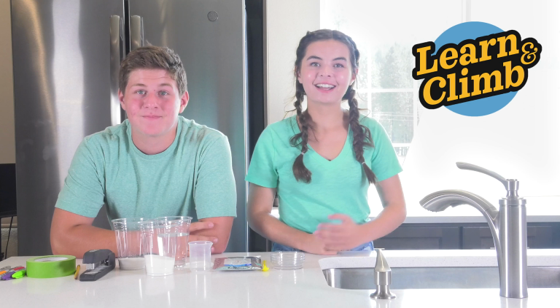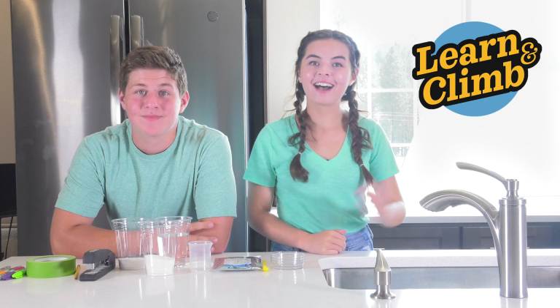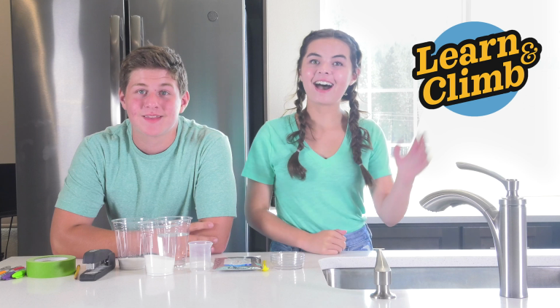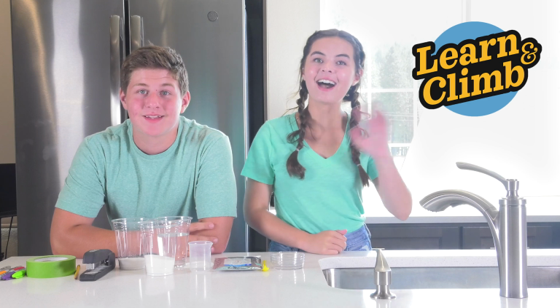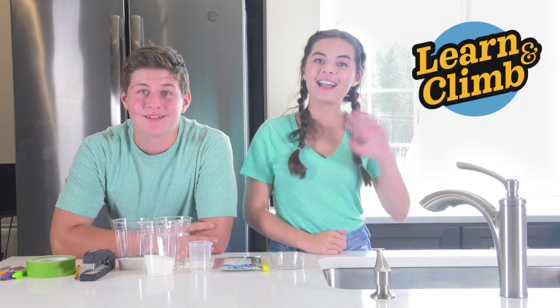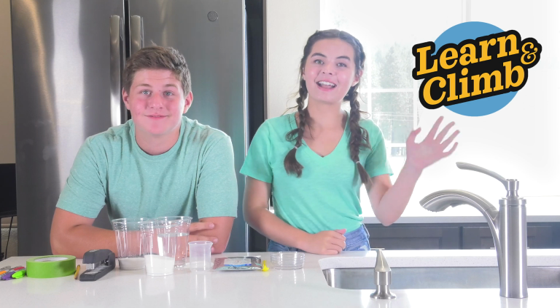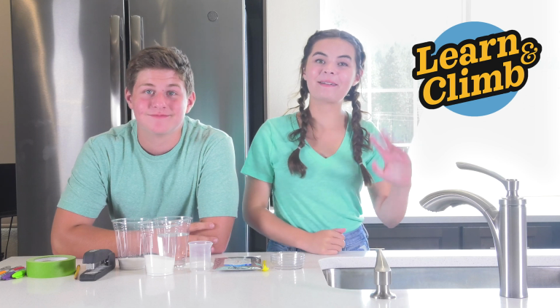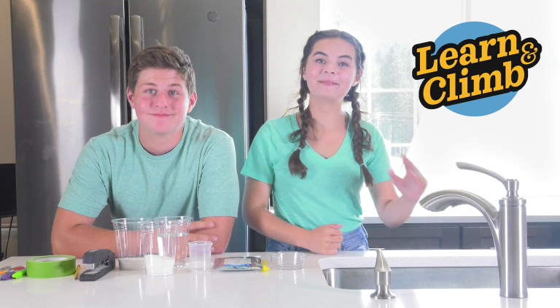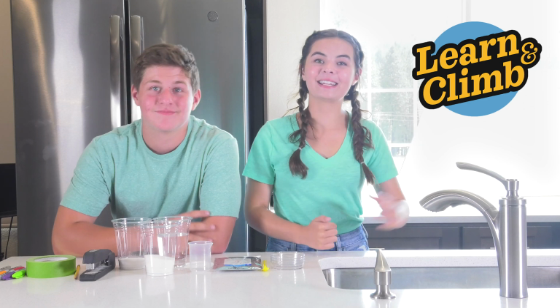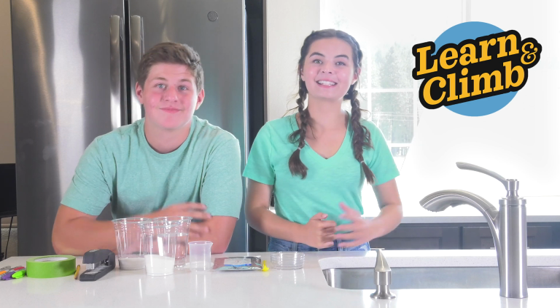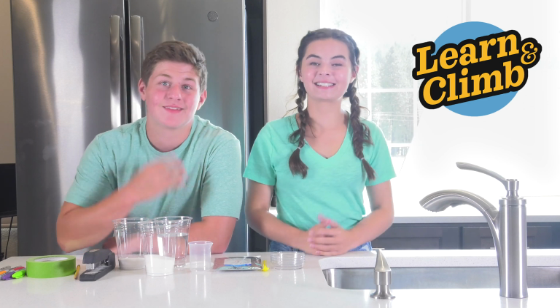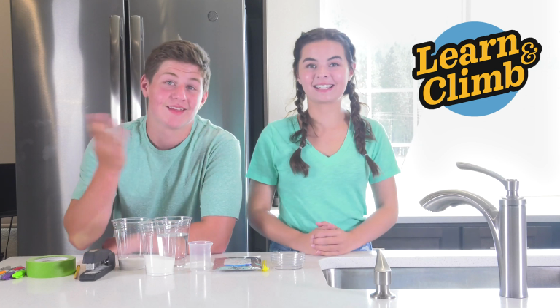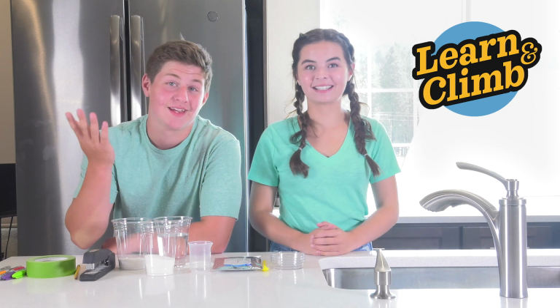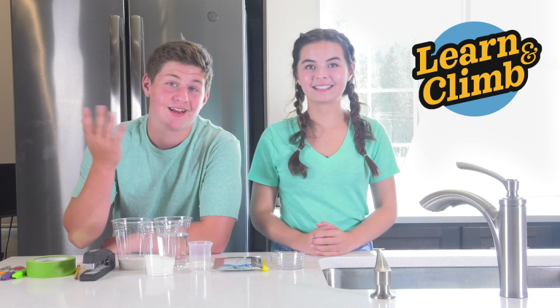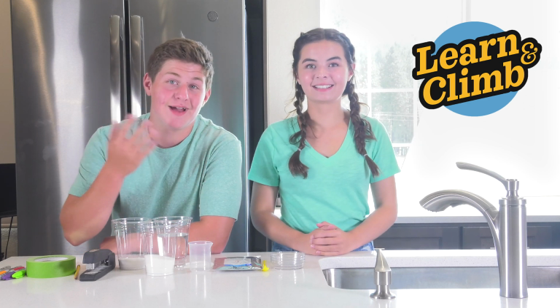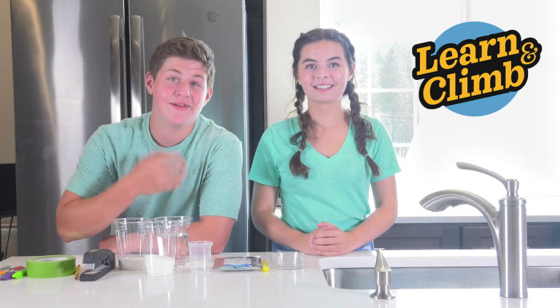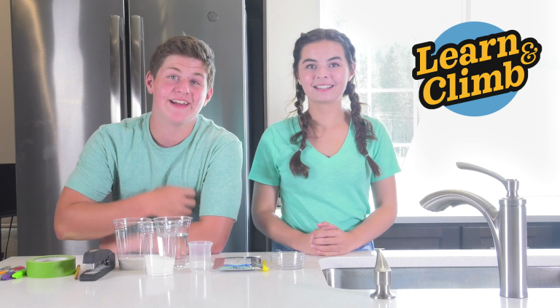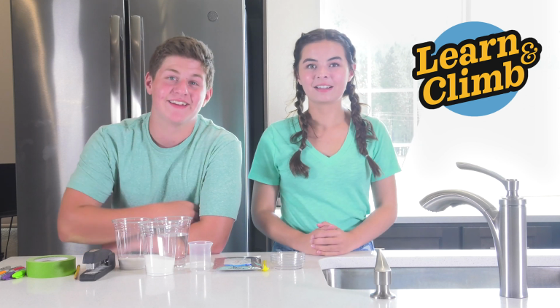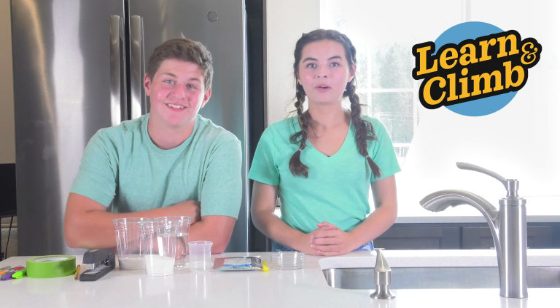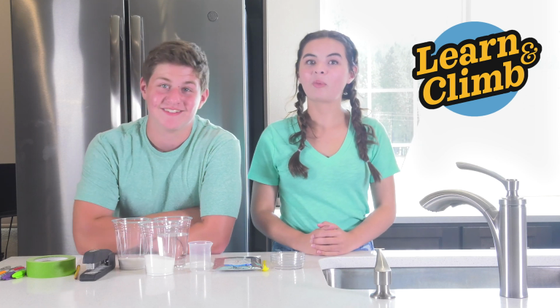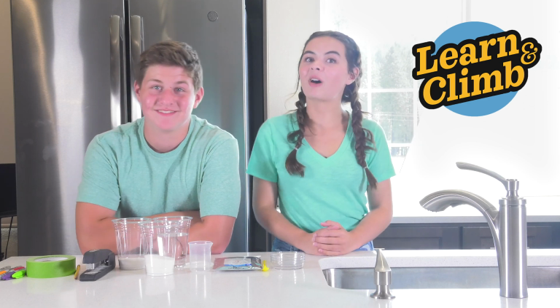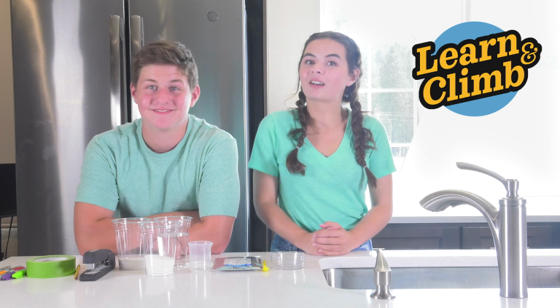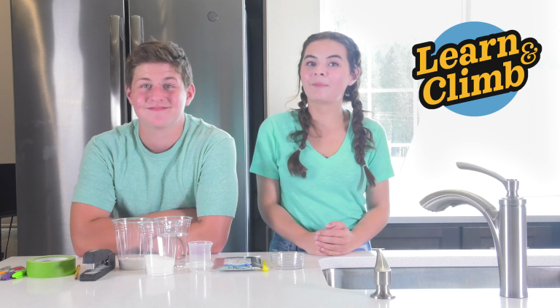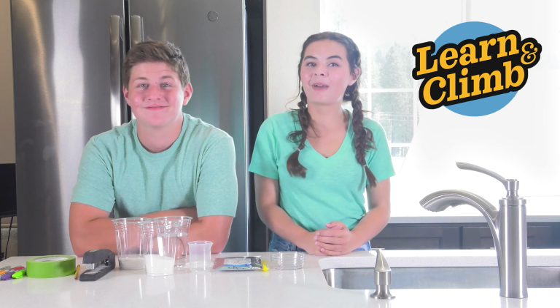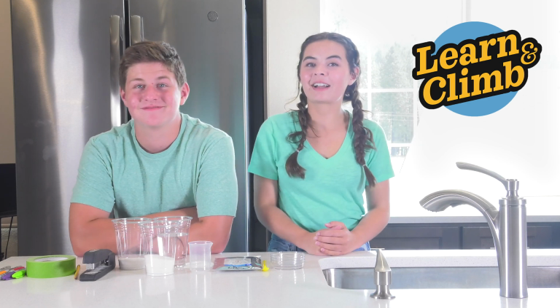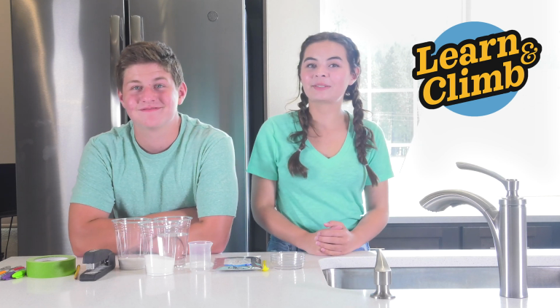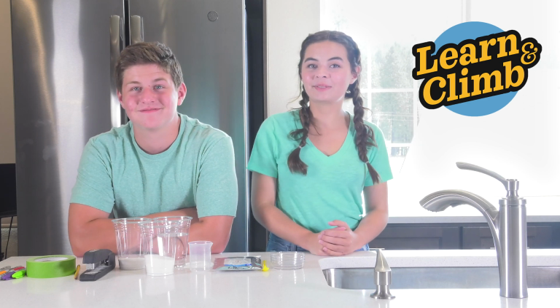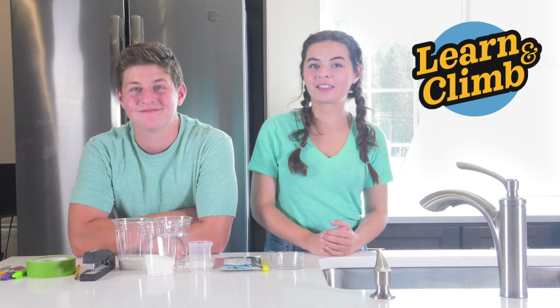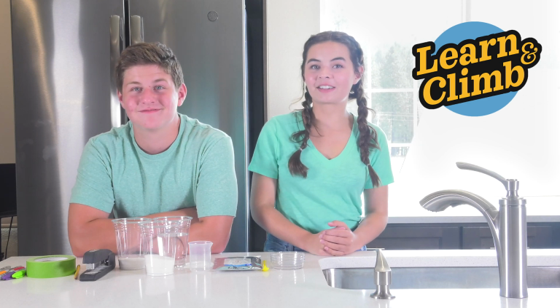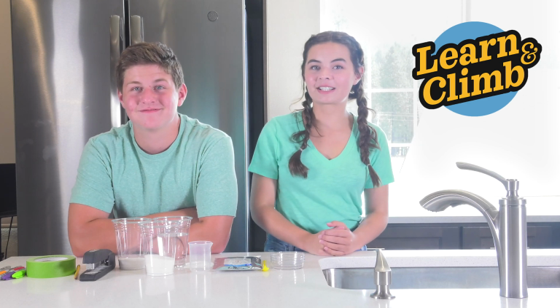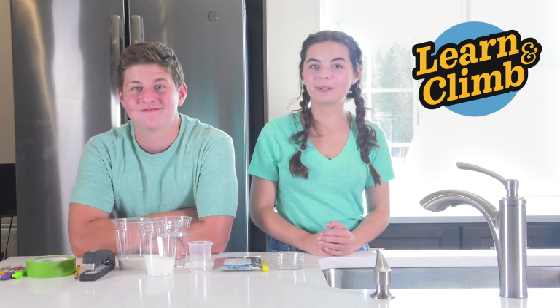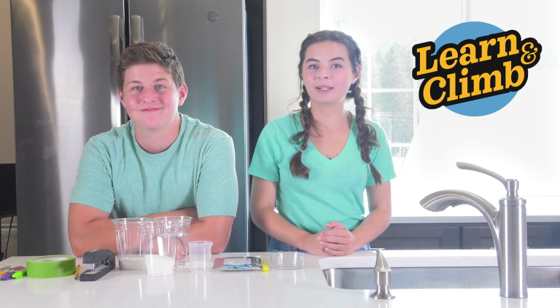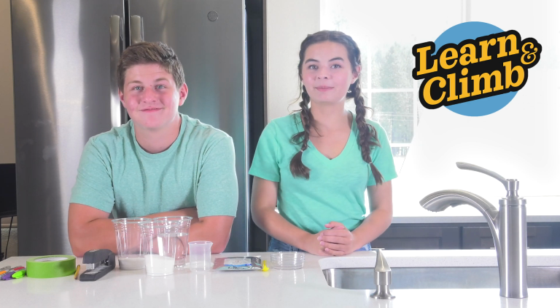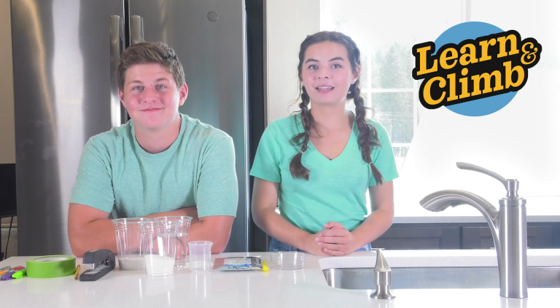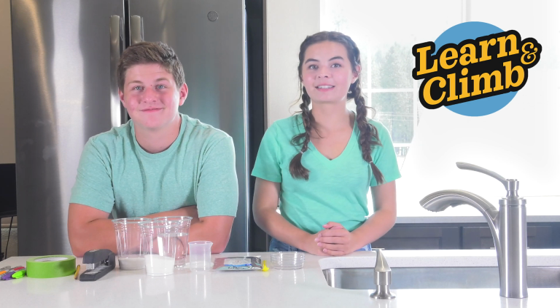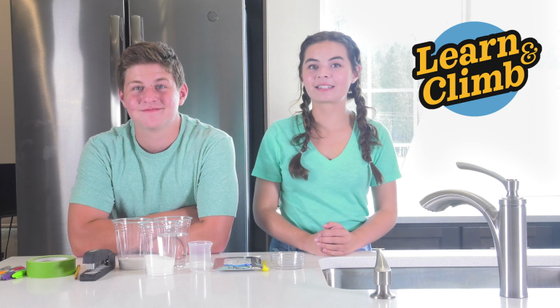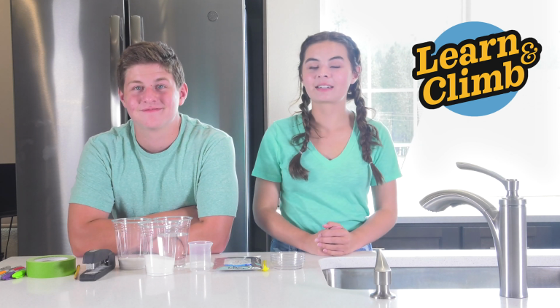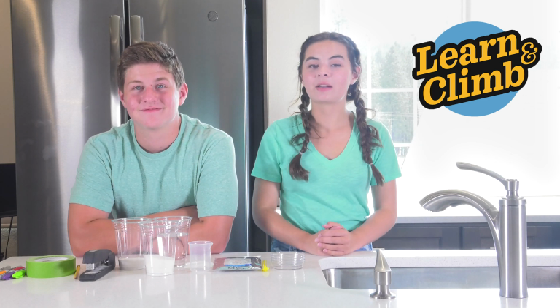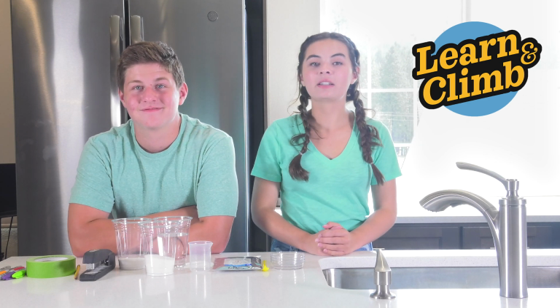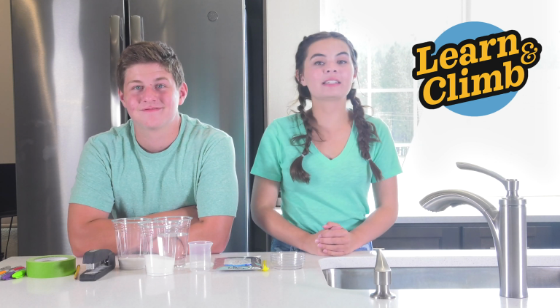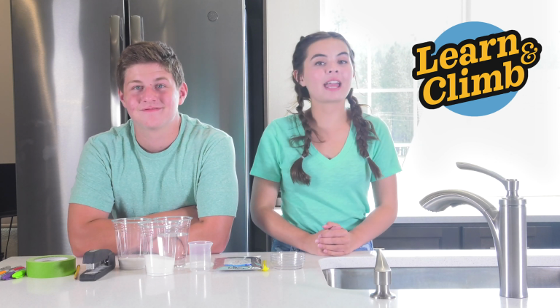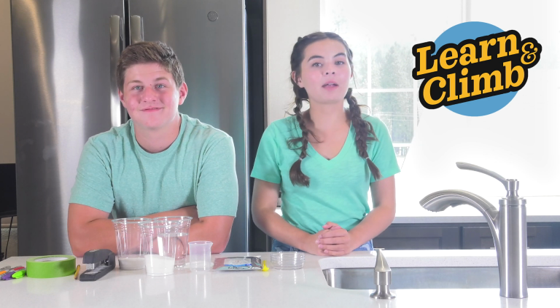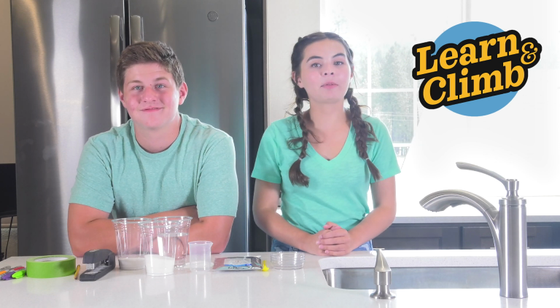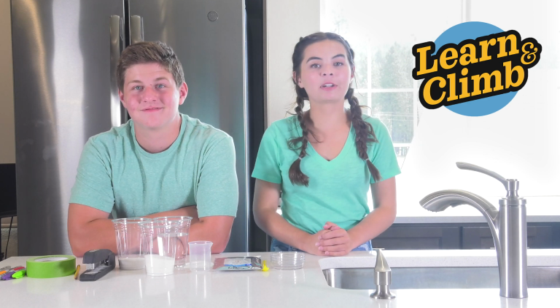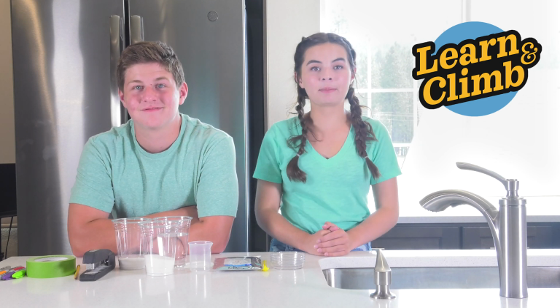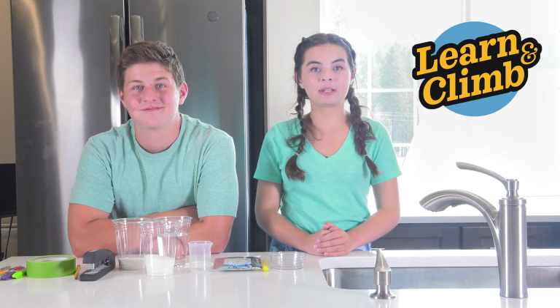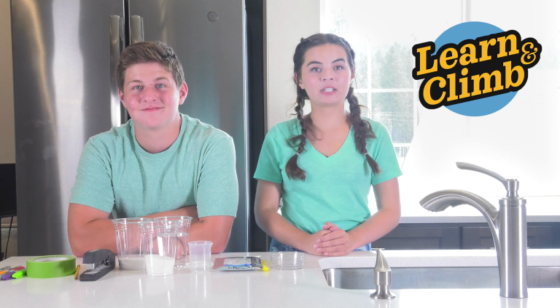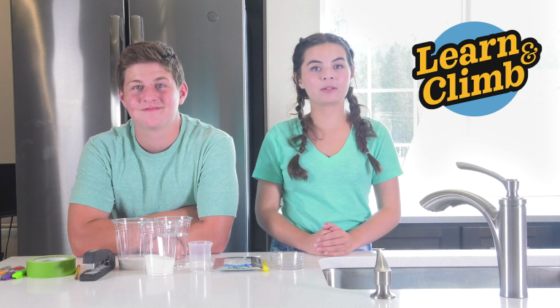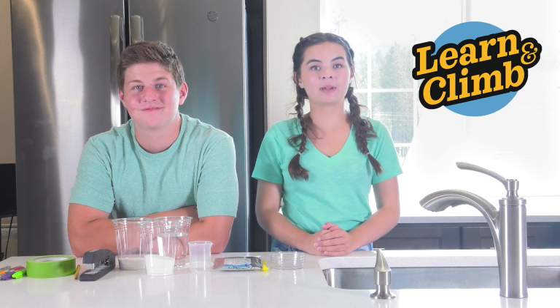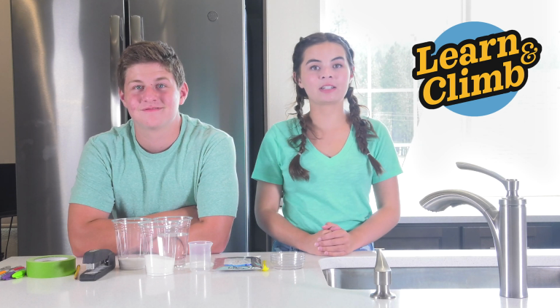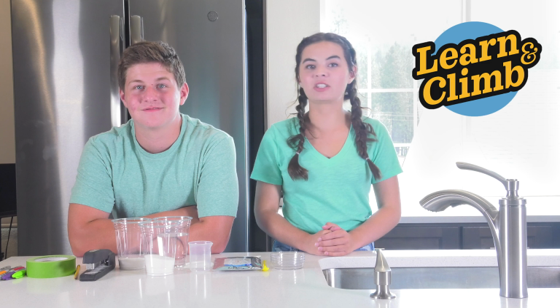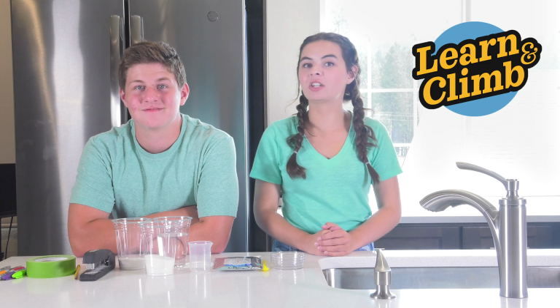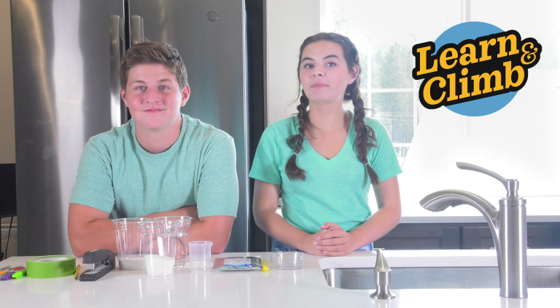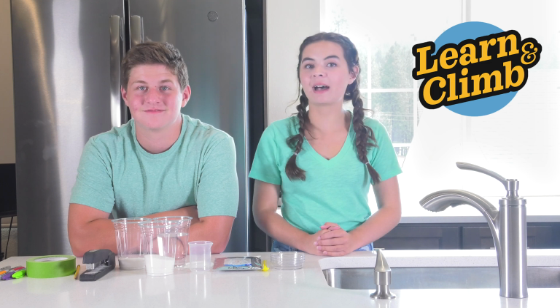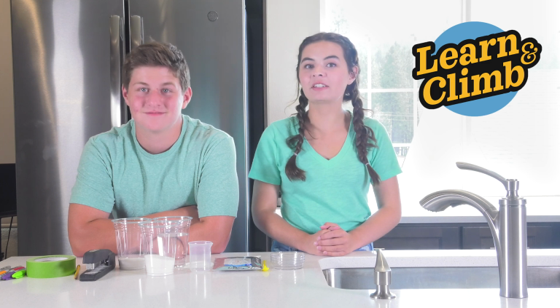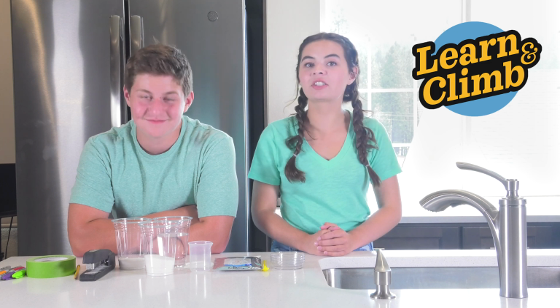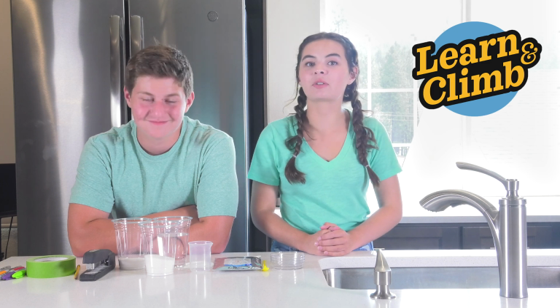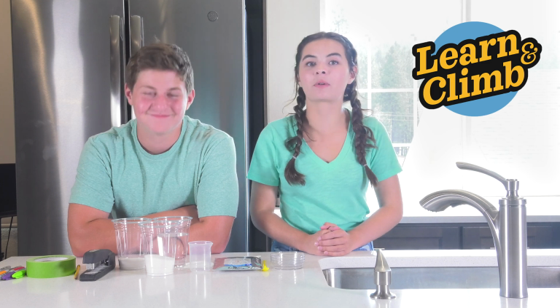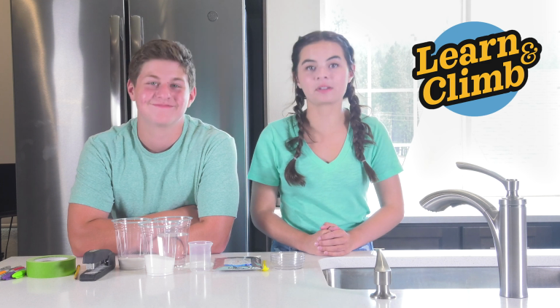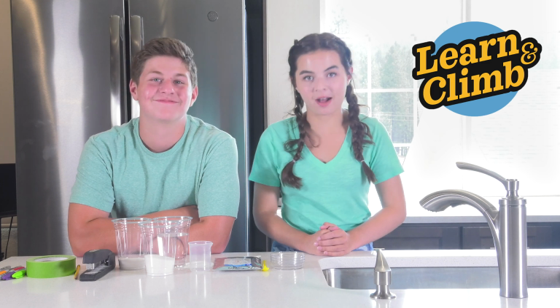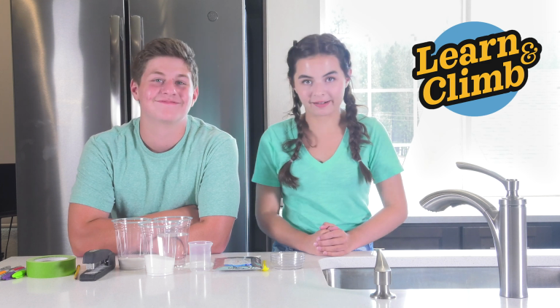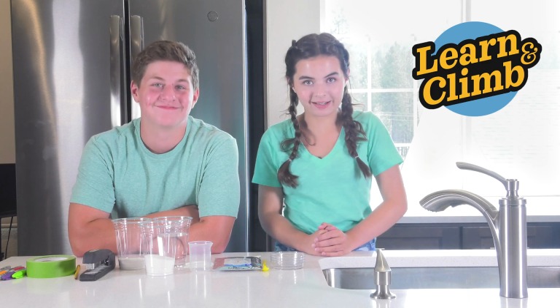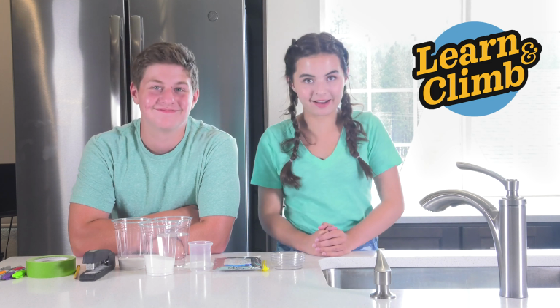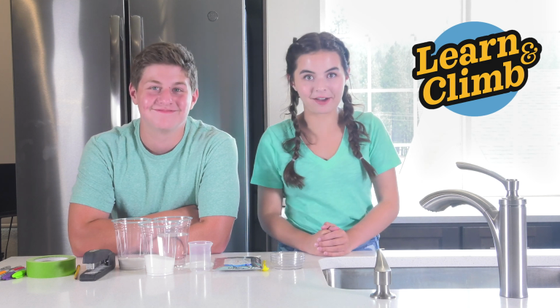Hi, I'm Daisy. And I'm Aiden. Welcome back to another experiment. Today we're going to be doing too much or not enough.